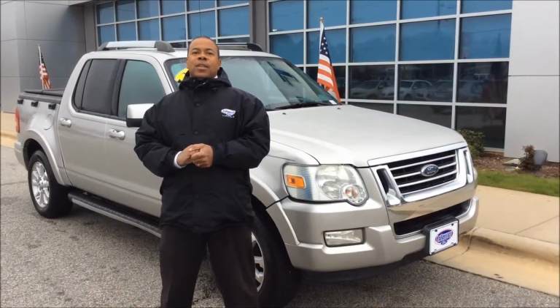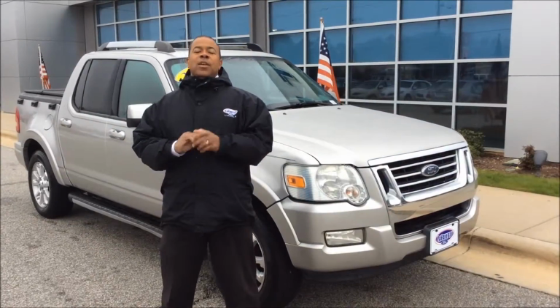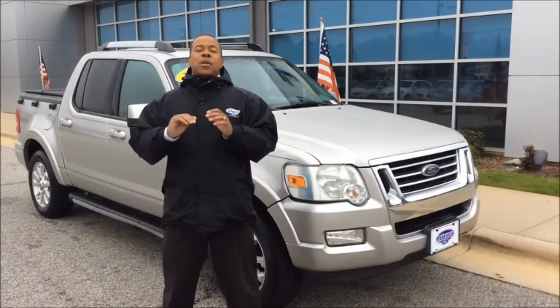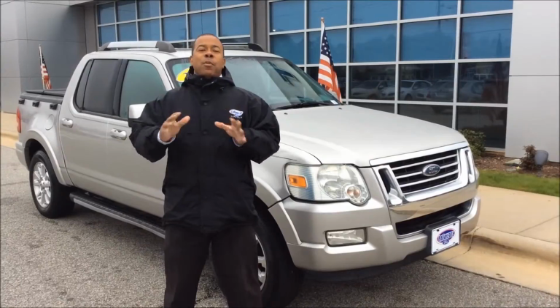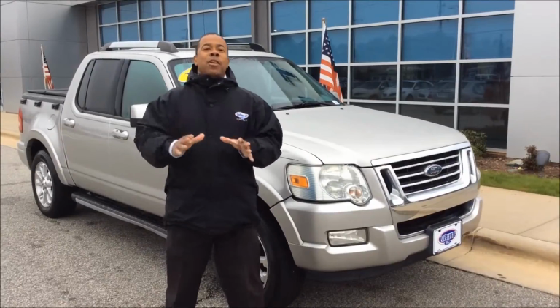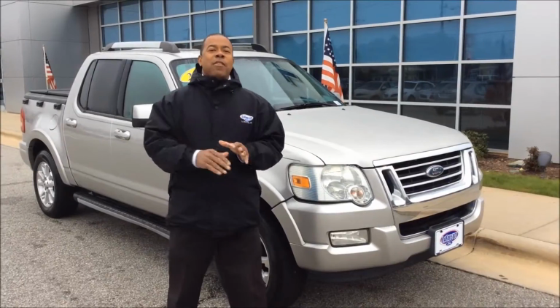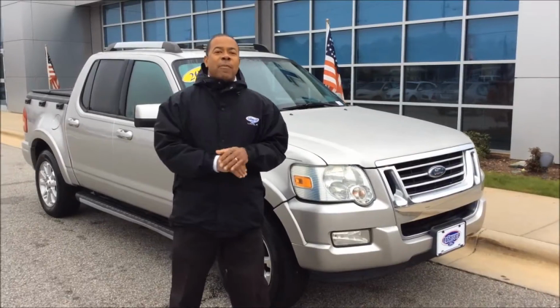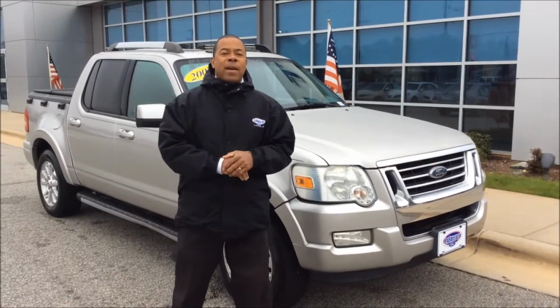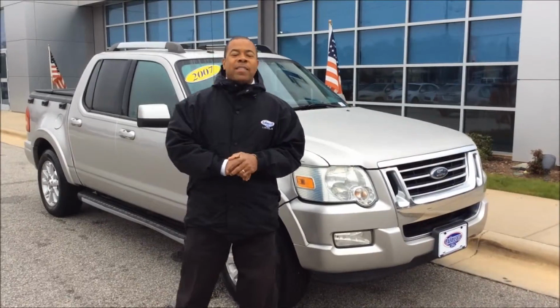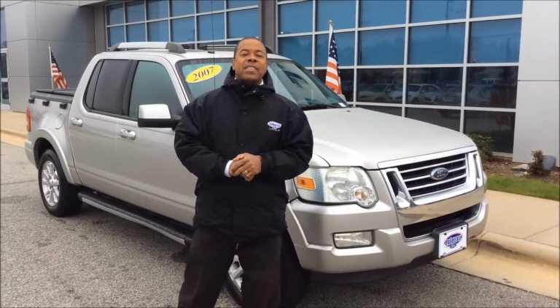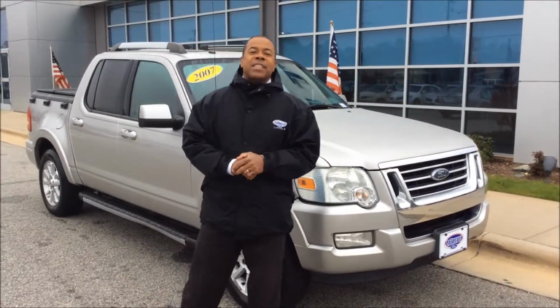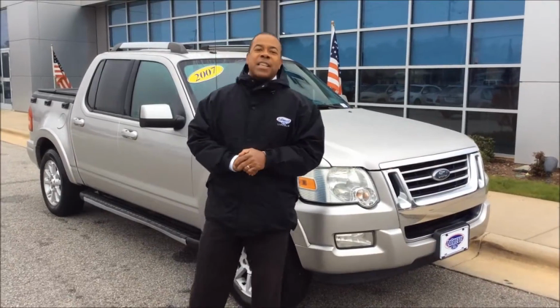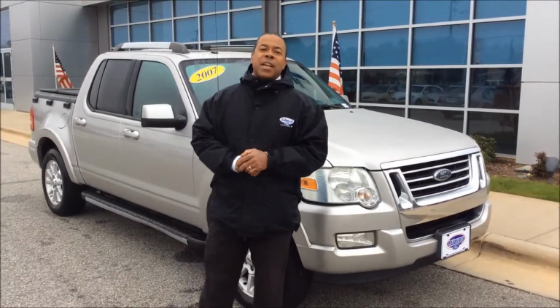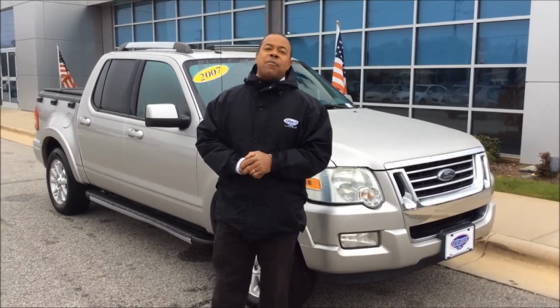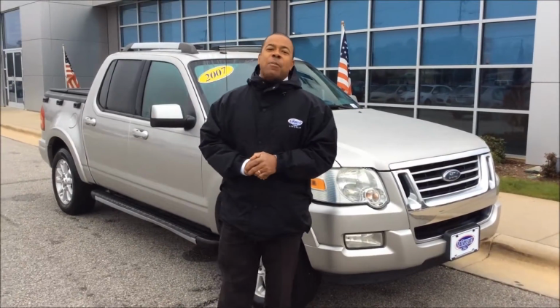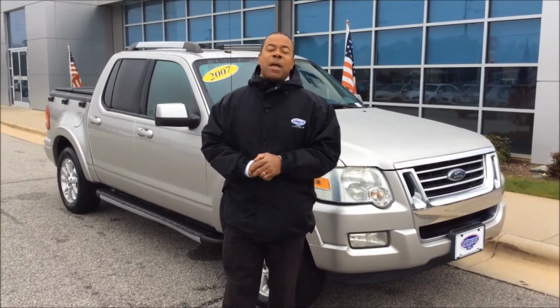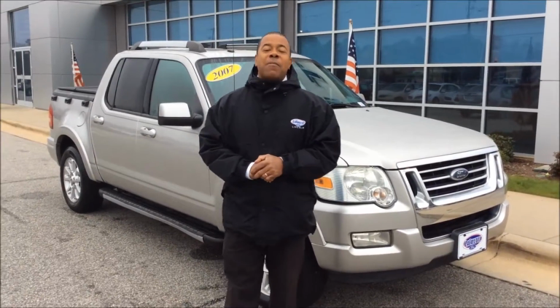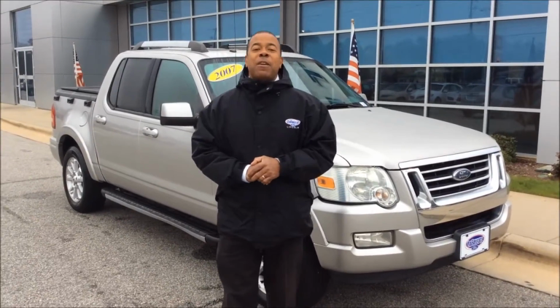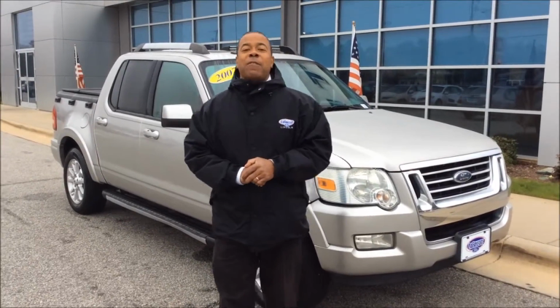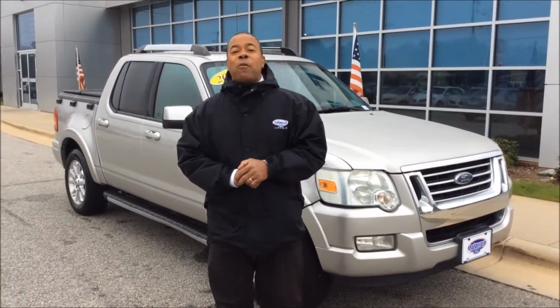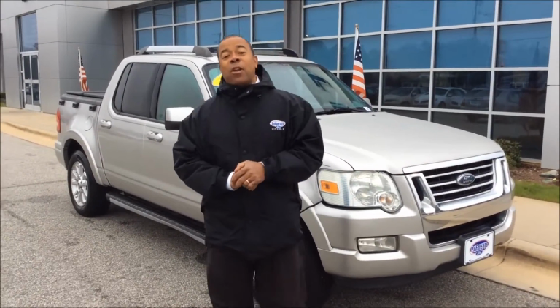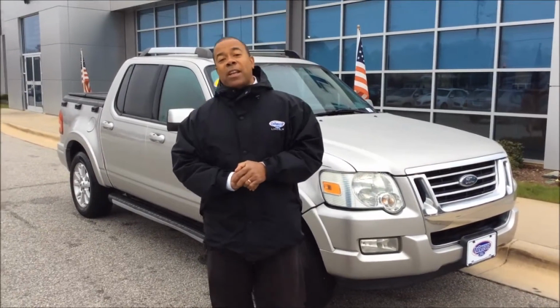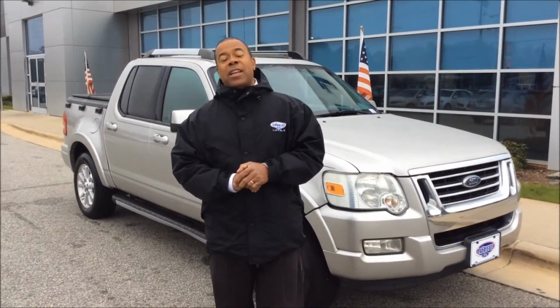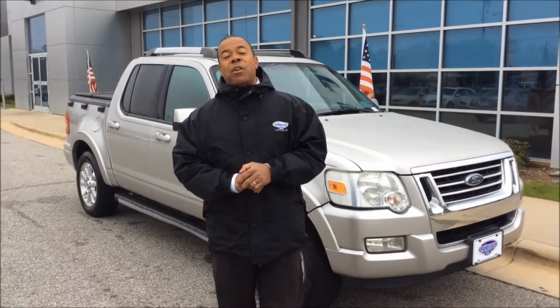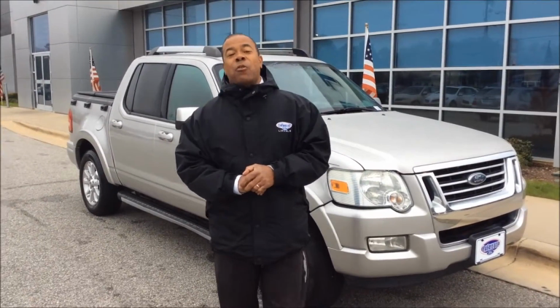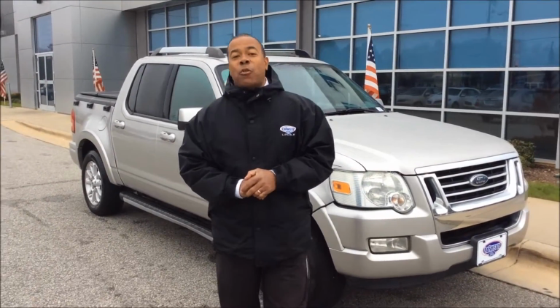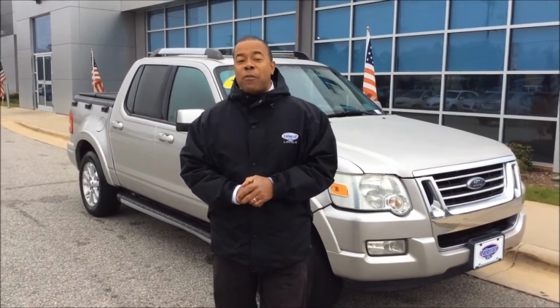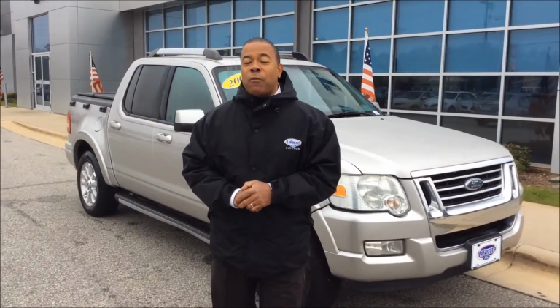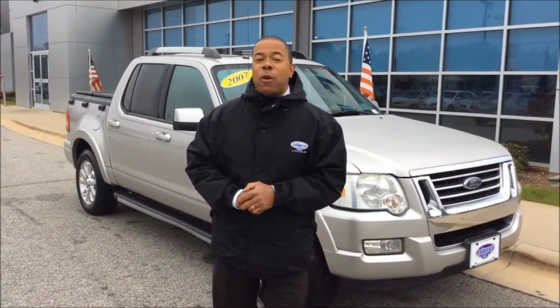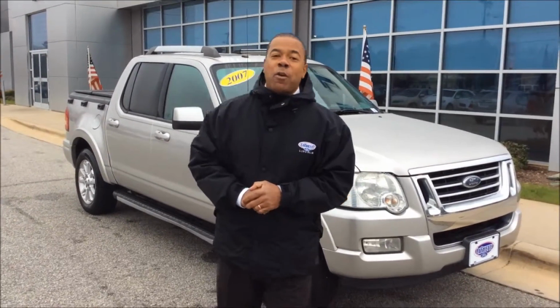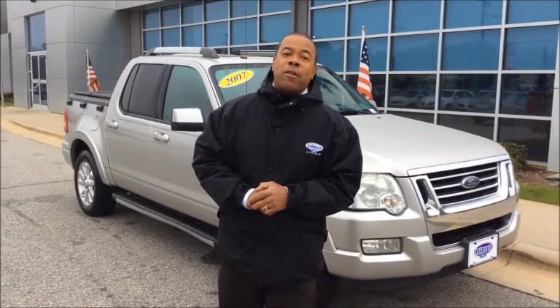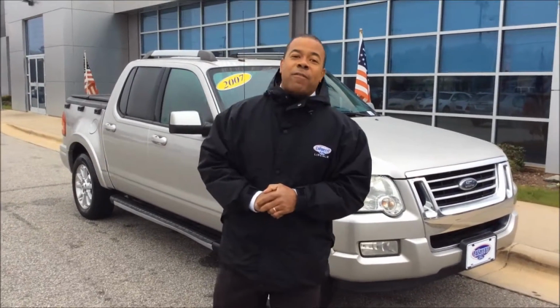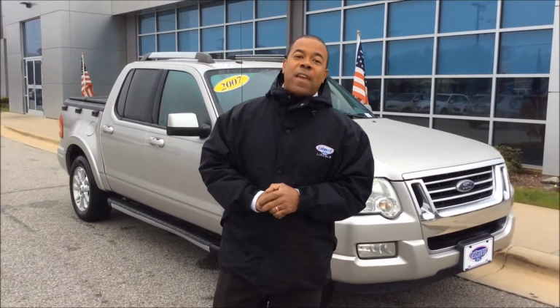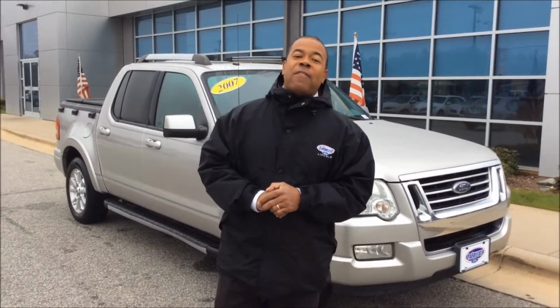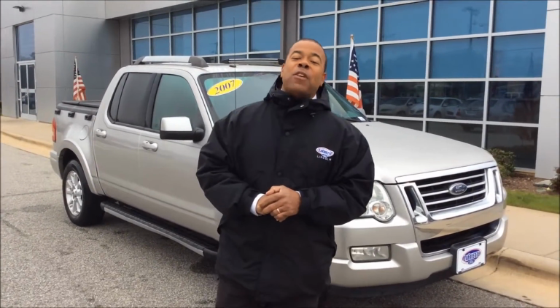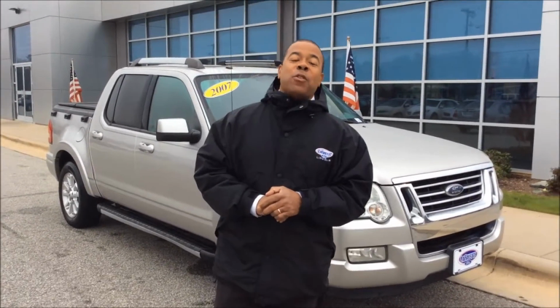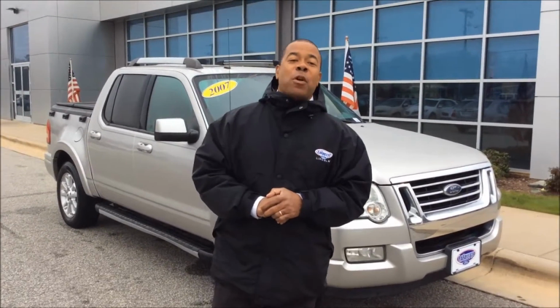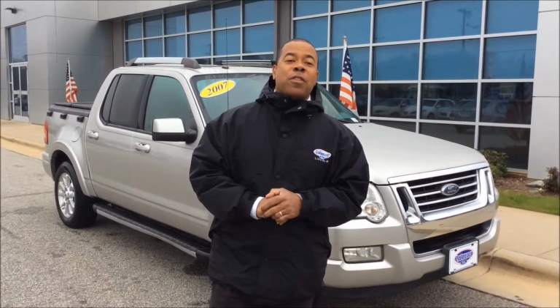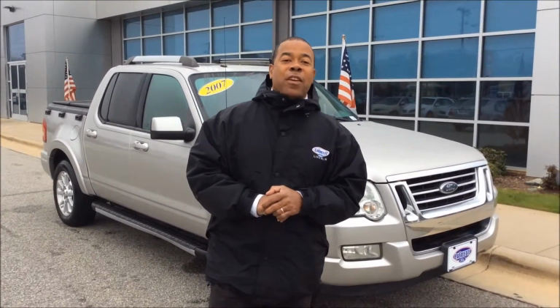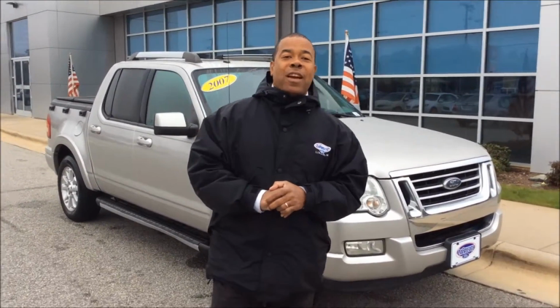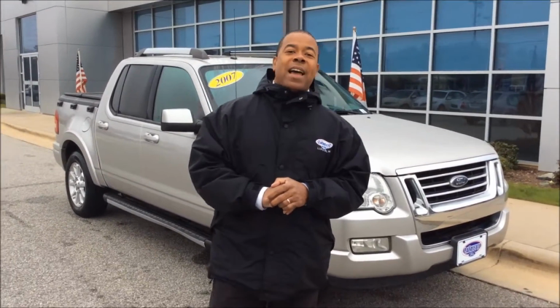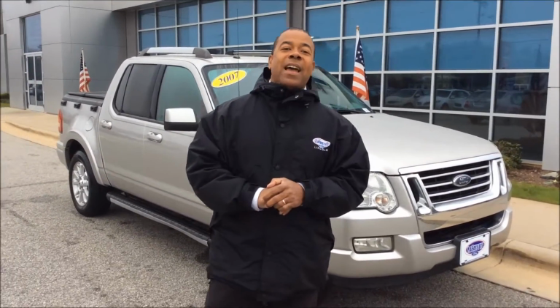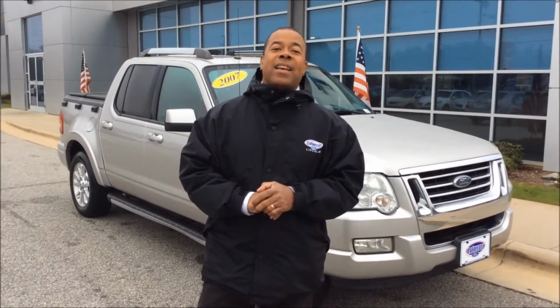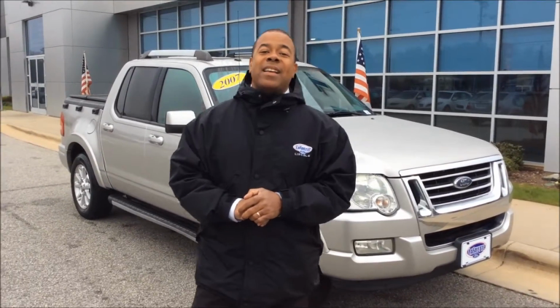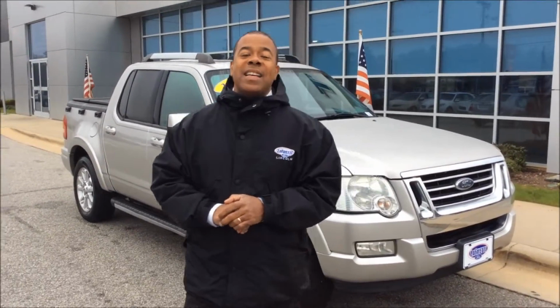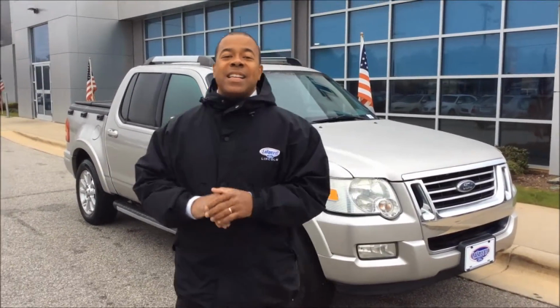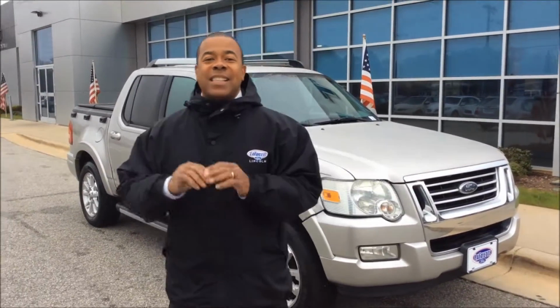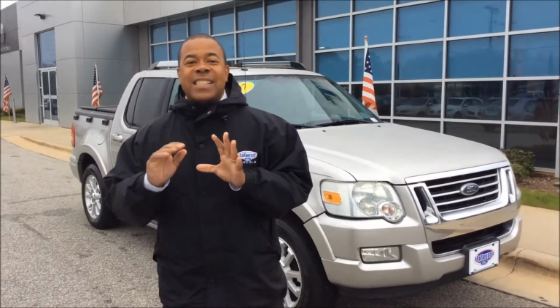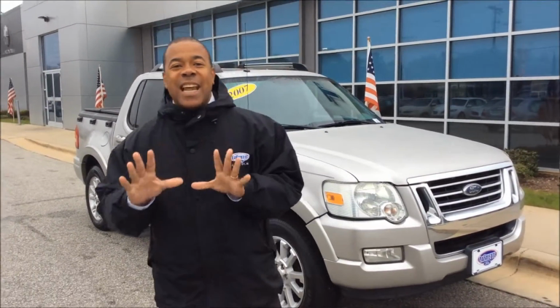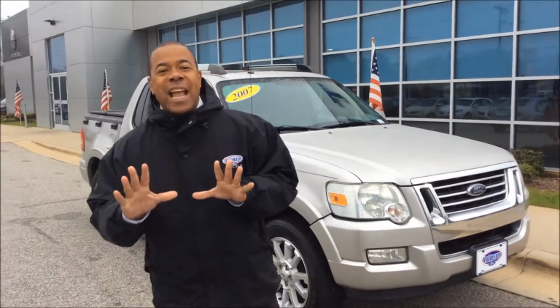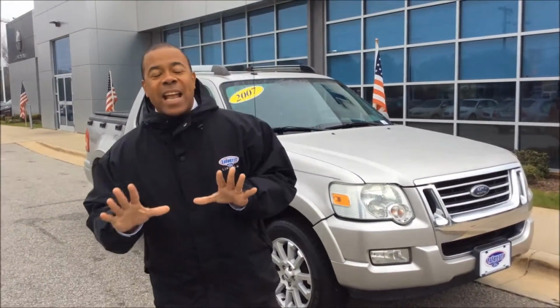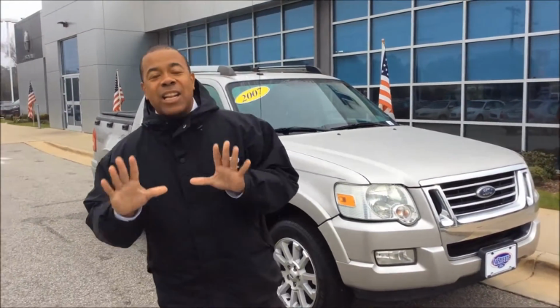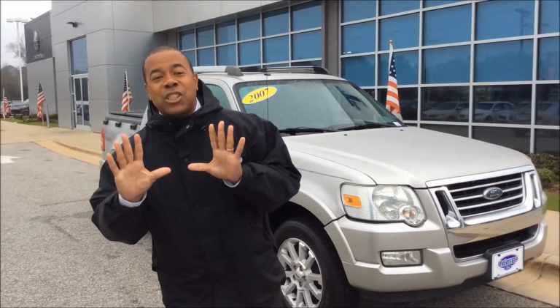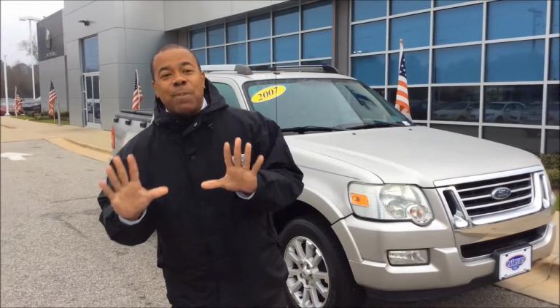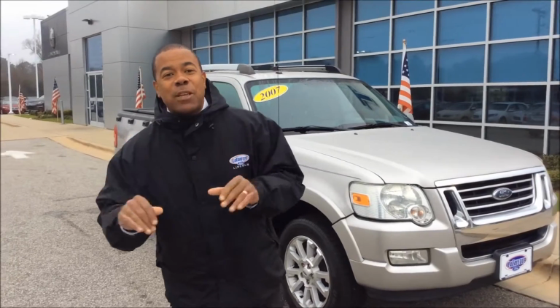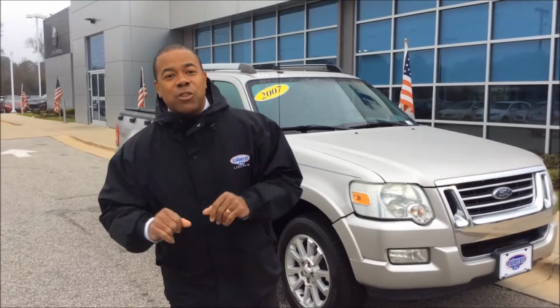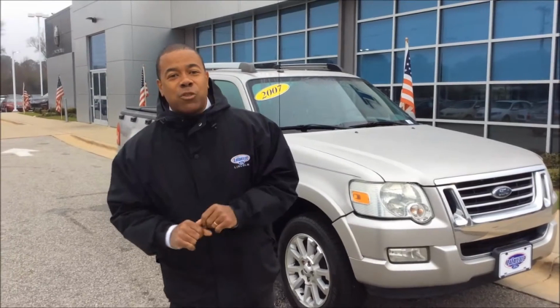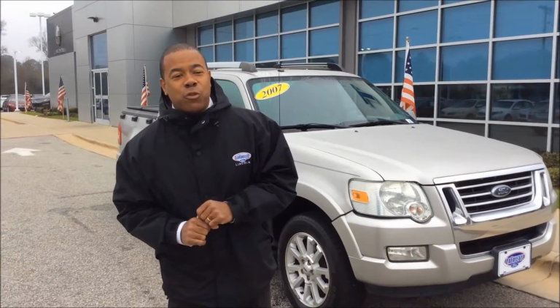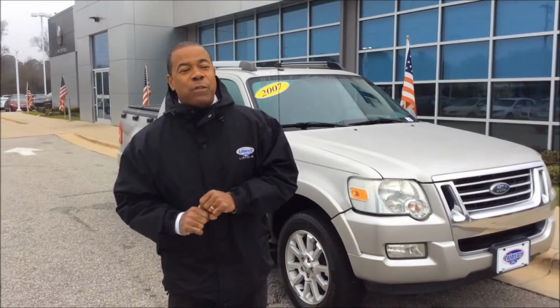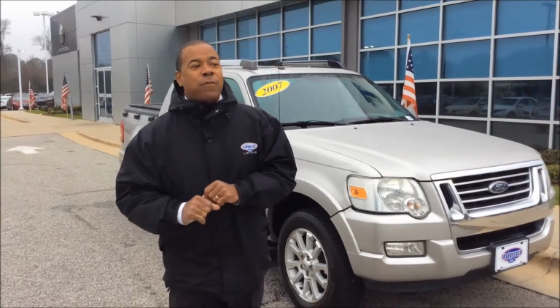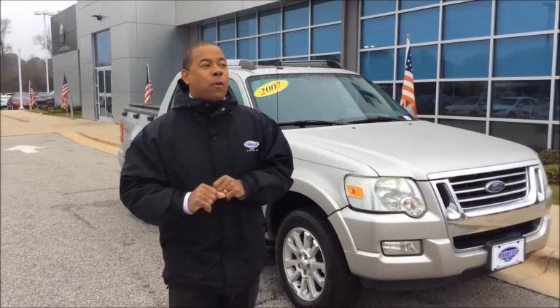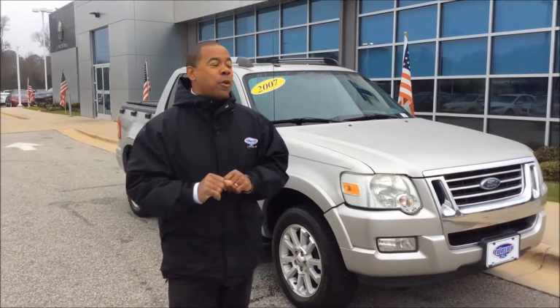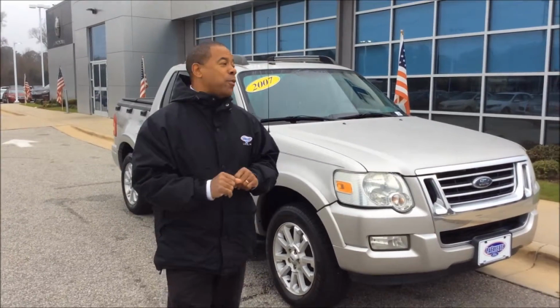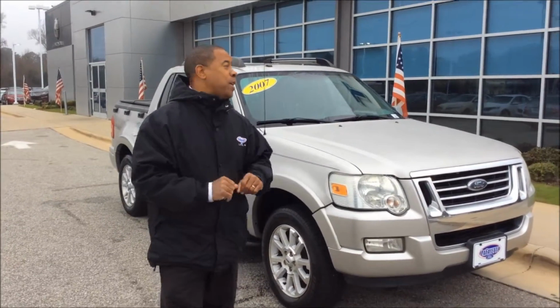Good morning everybody, this is Kim from Lafayette Ford Lincoln on Rafe Road in Fayetteville, North Carolina. Today I got a special treat for you.